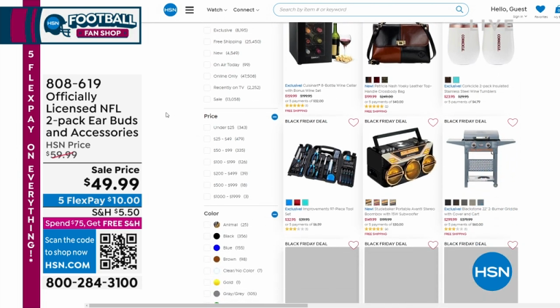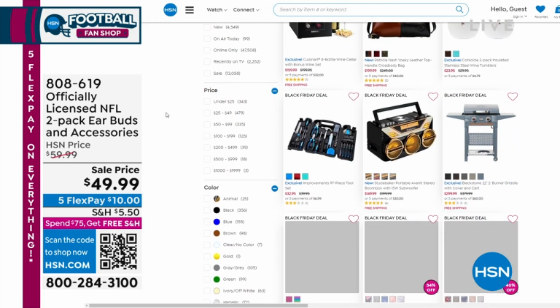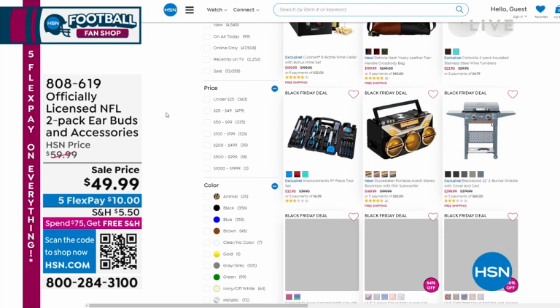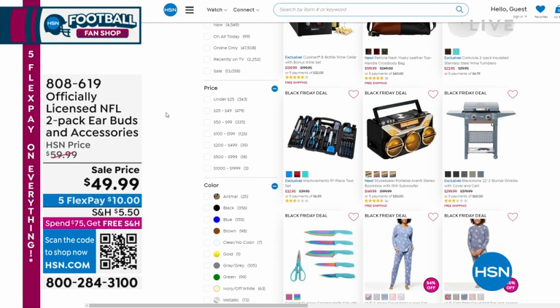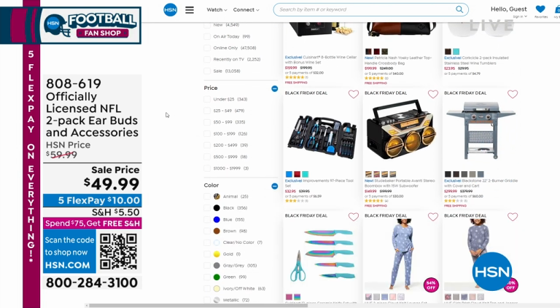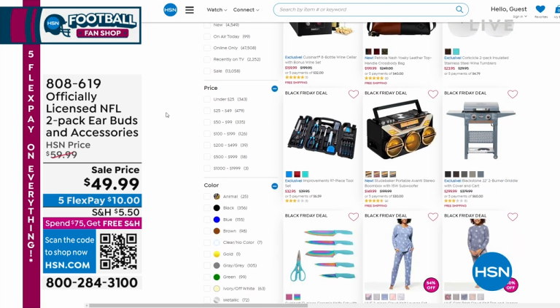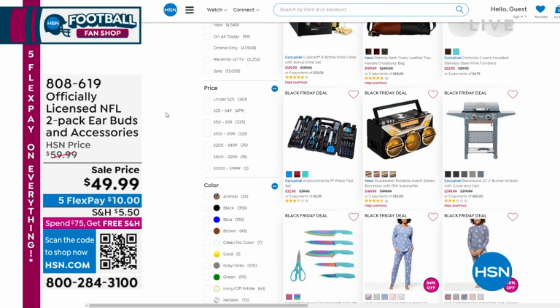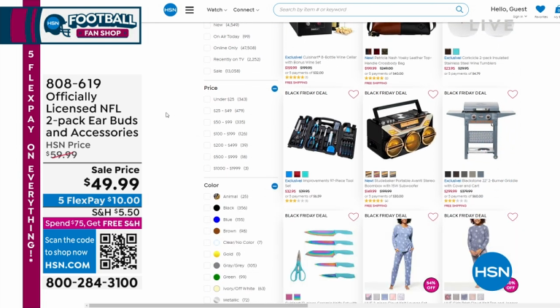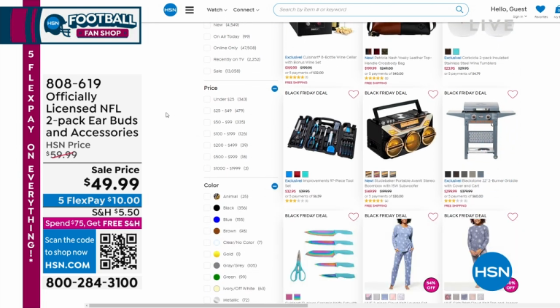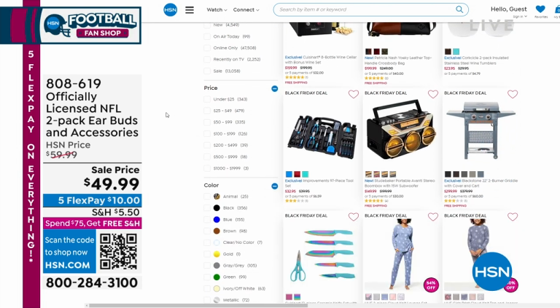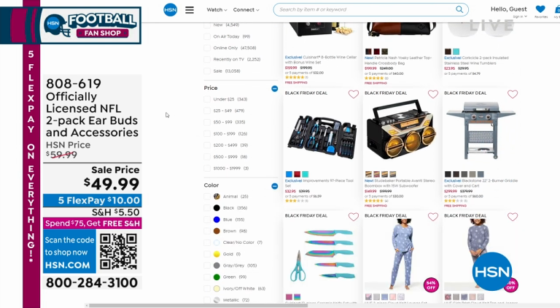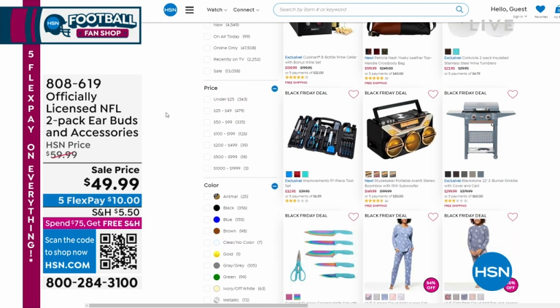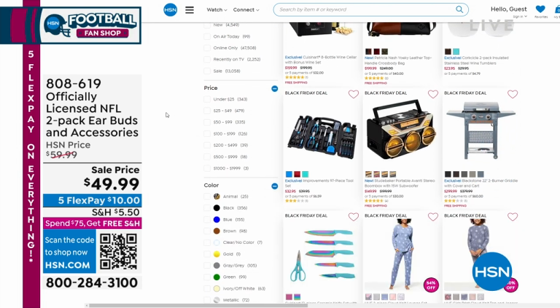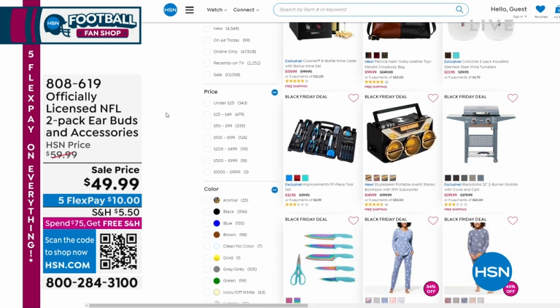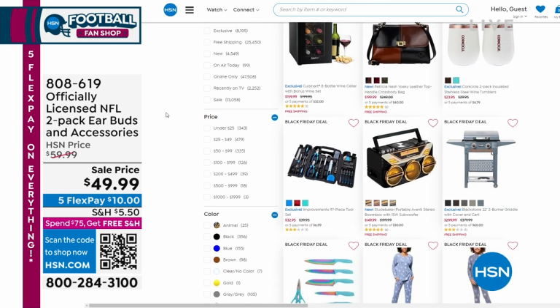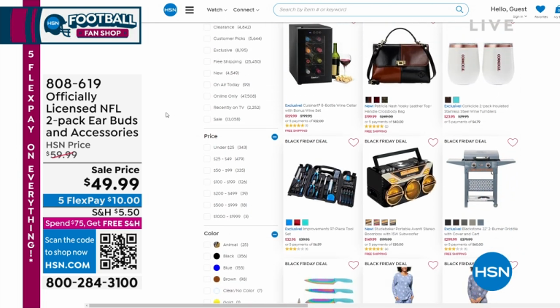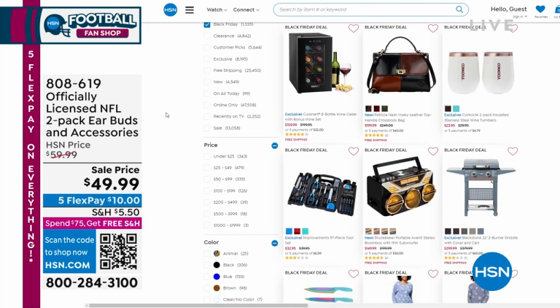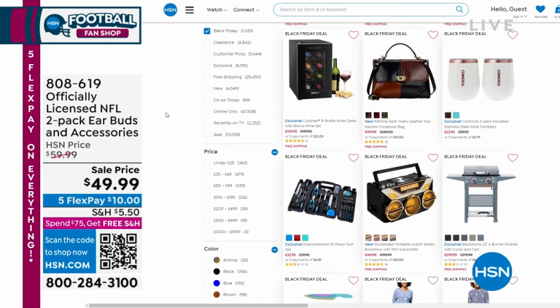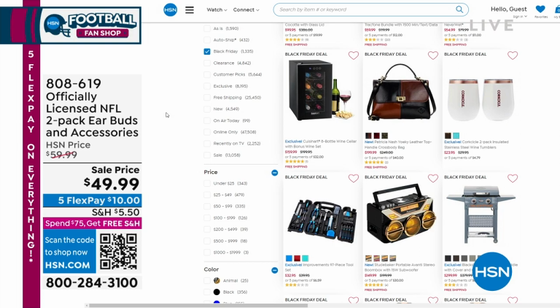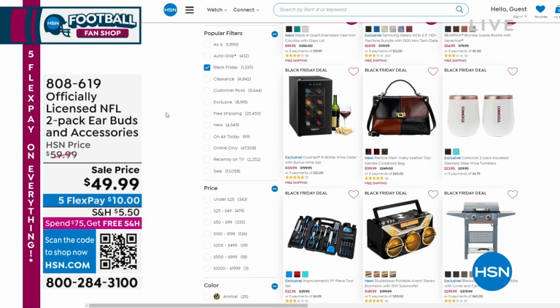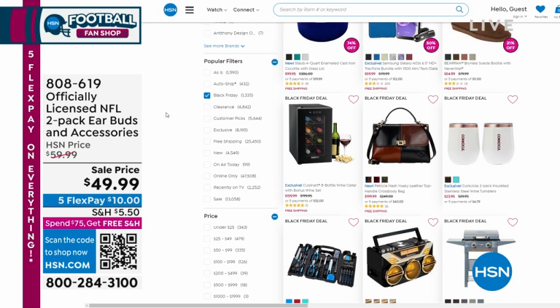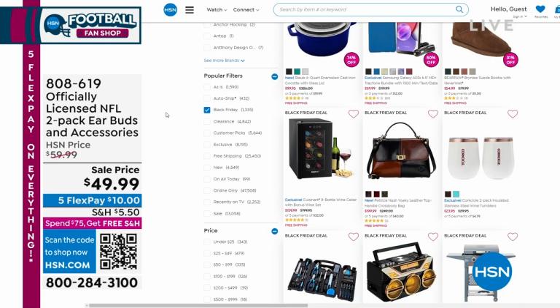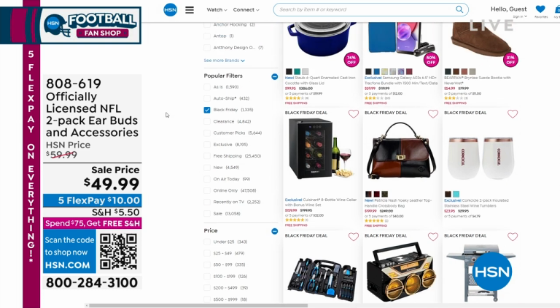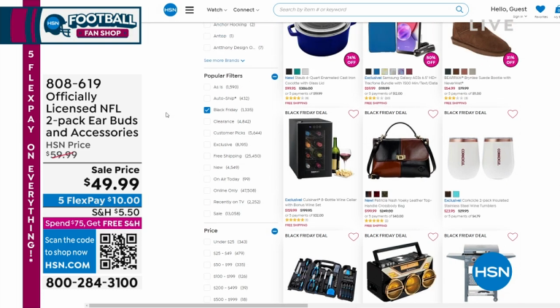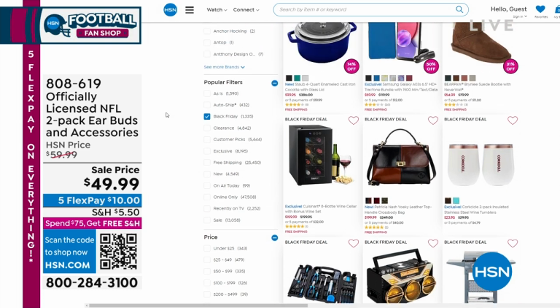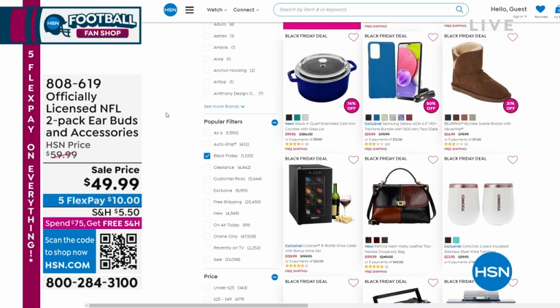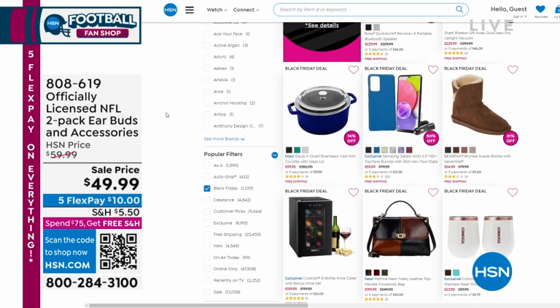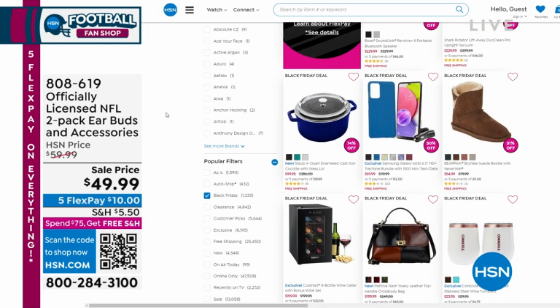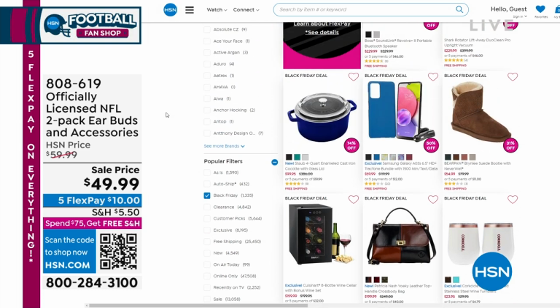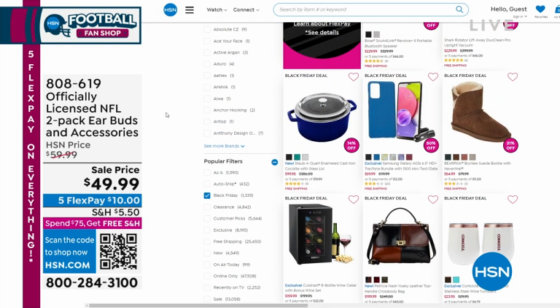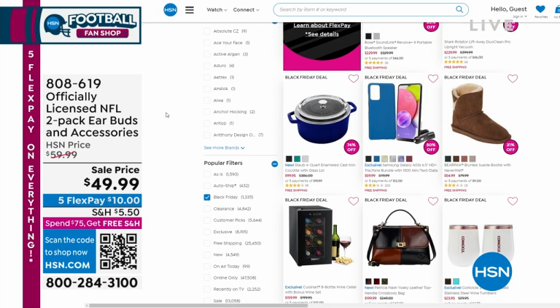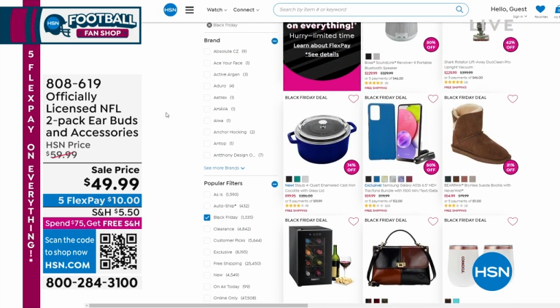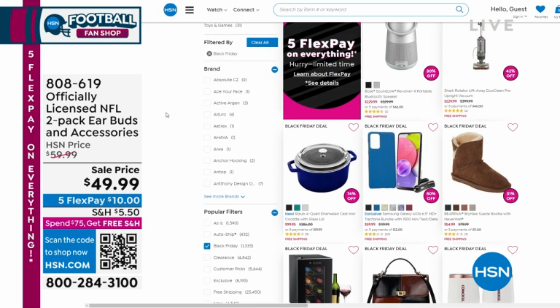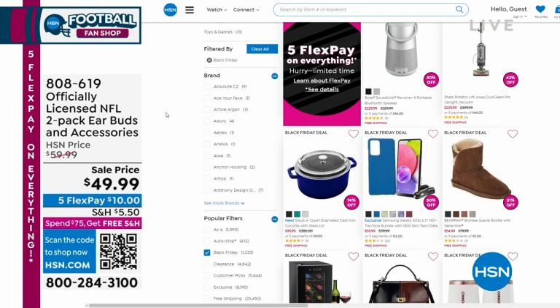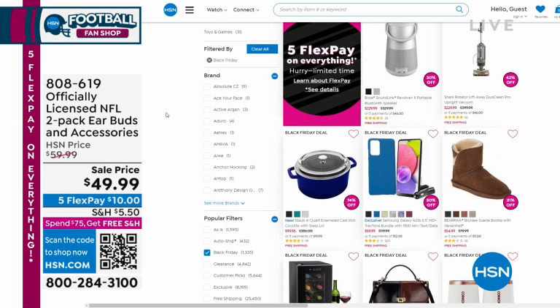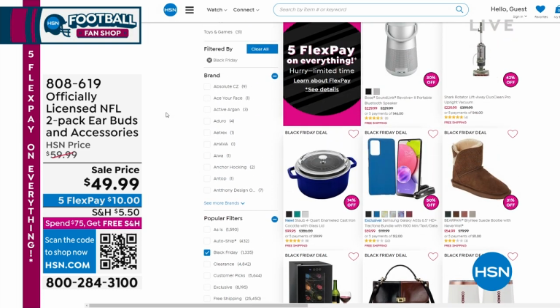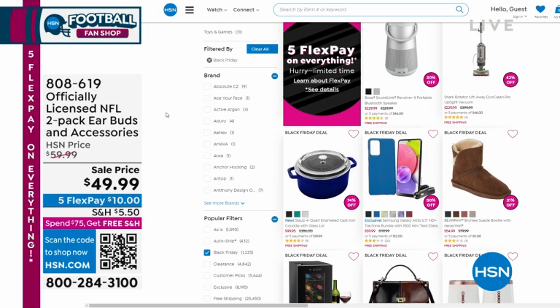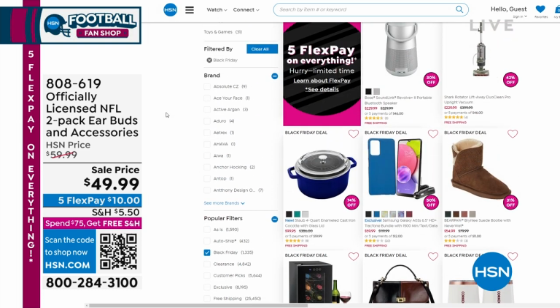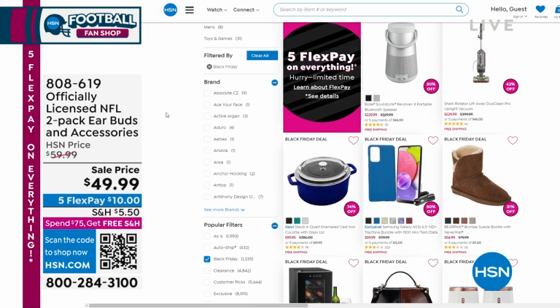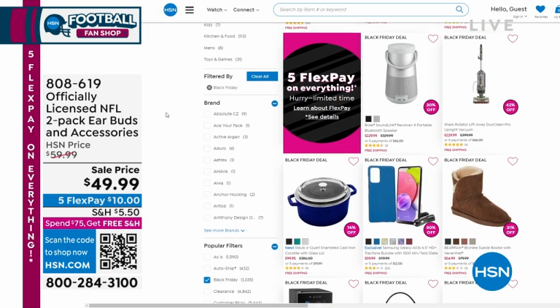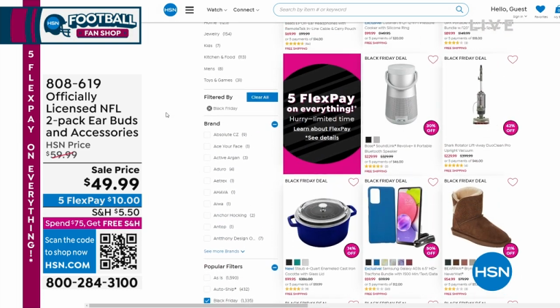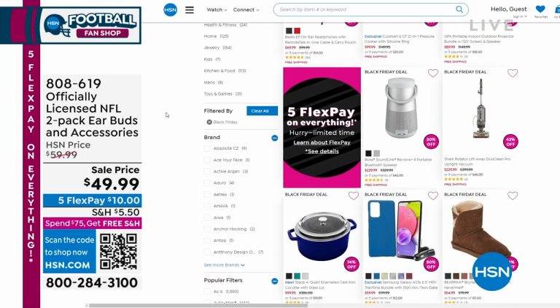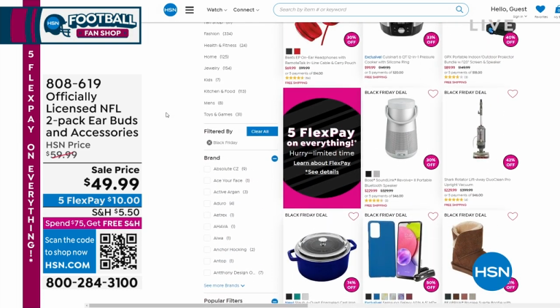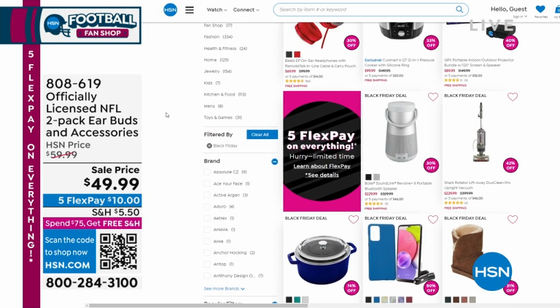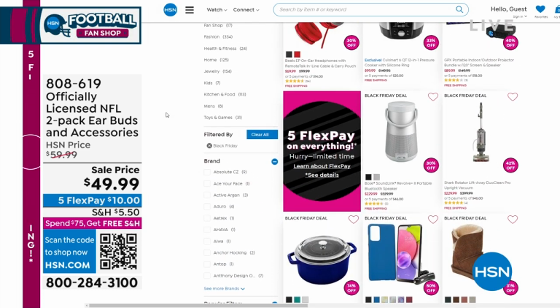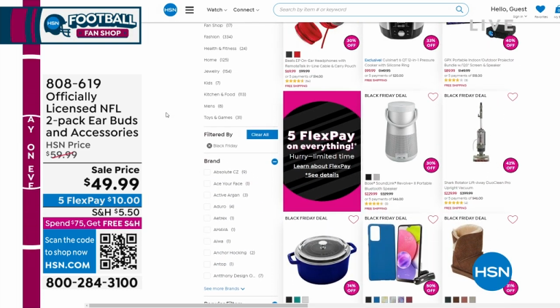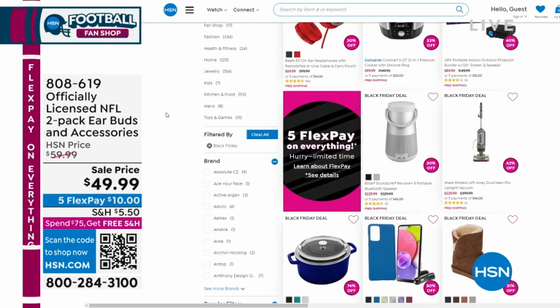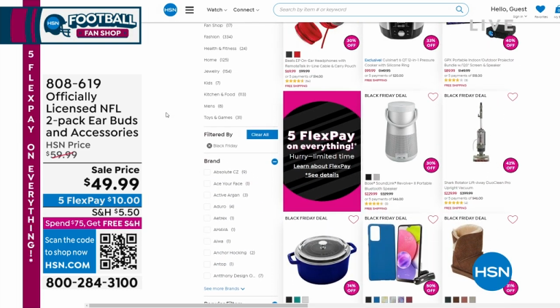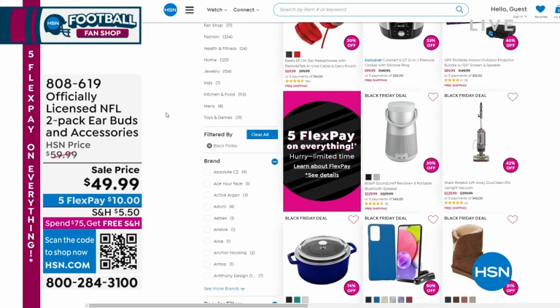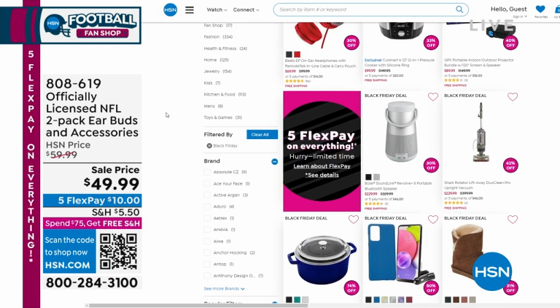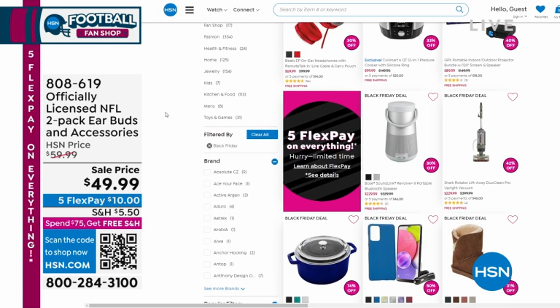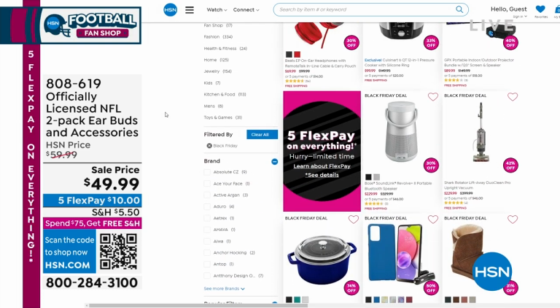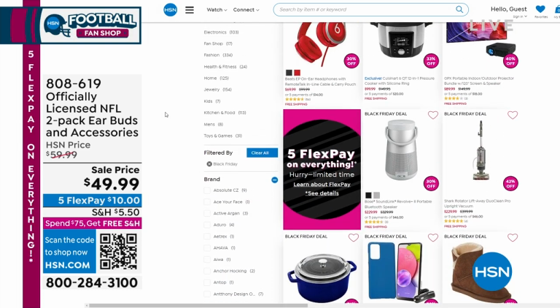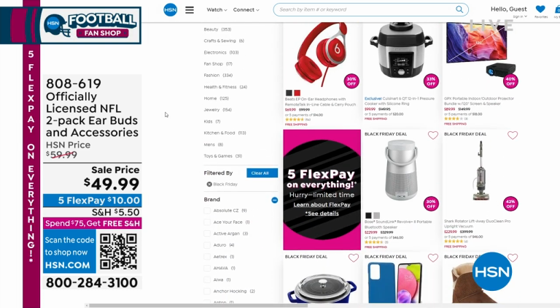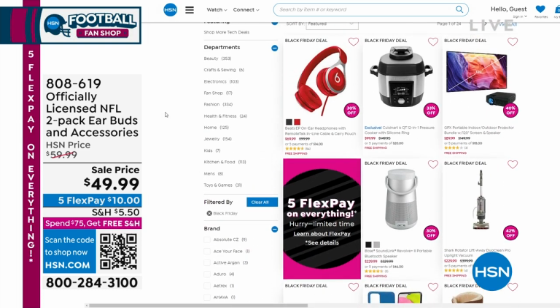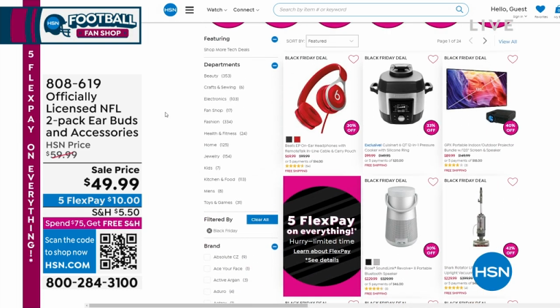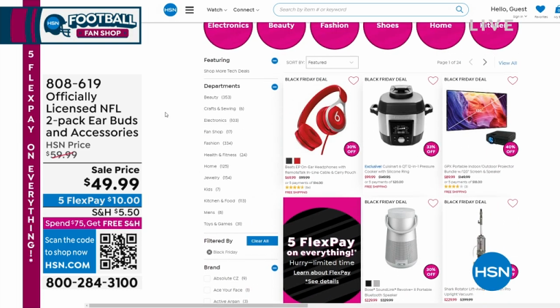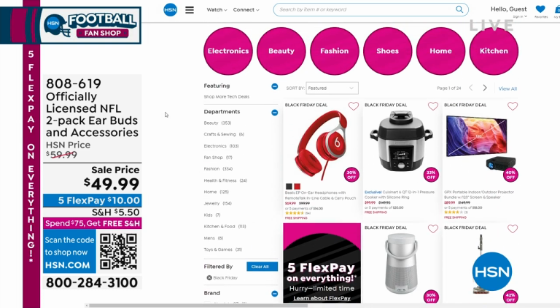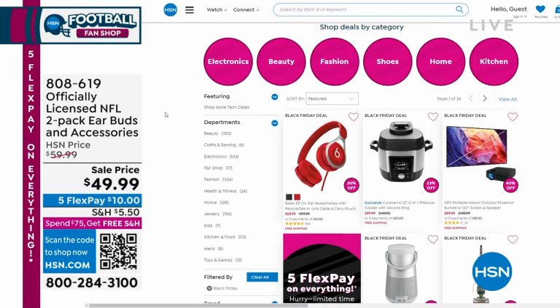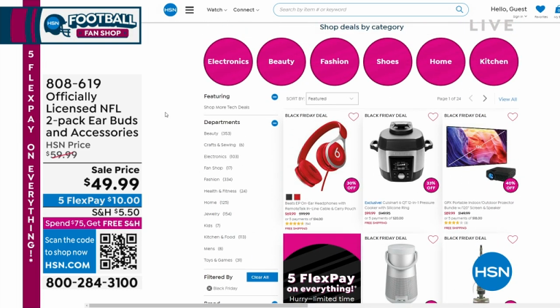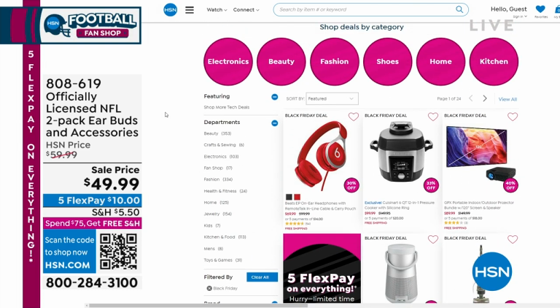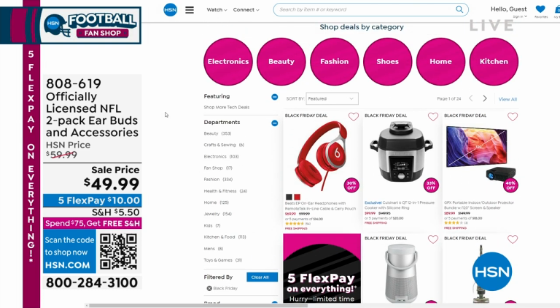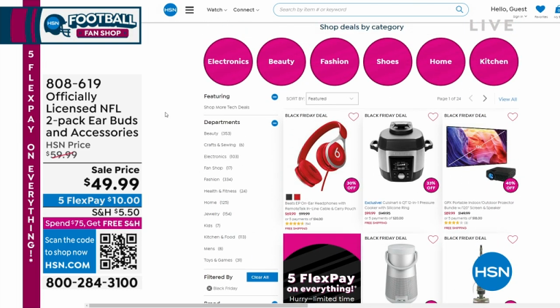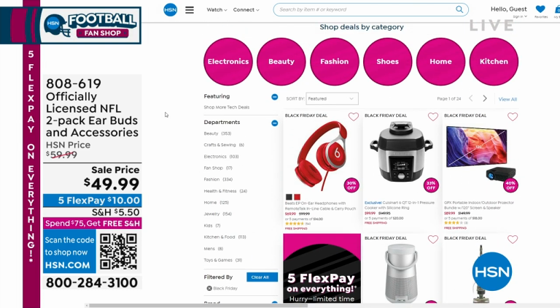Fill your sleigh every day — Black Friday Deal Dash. We're airing those at 1 a.m., 11 a.m., 1 p.m., and 11 p.m. Eastern Standard Time.